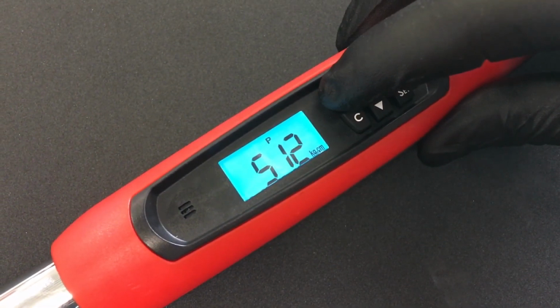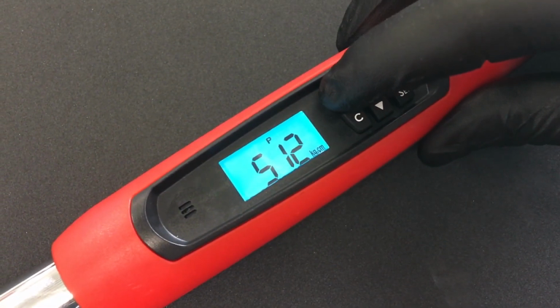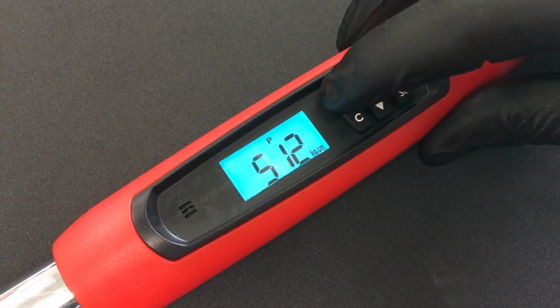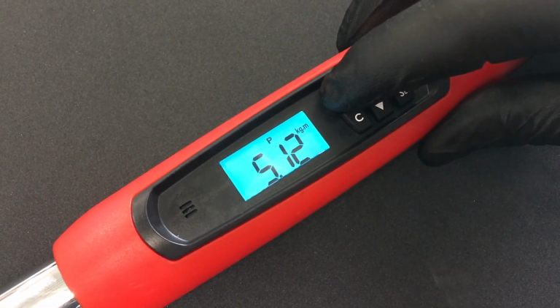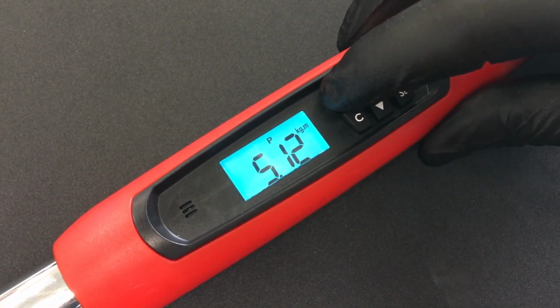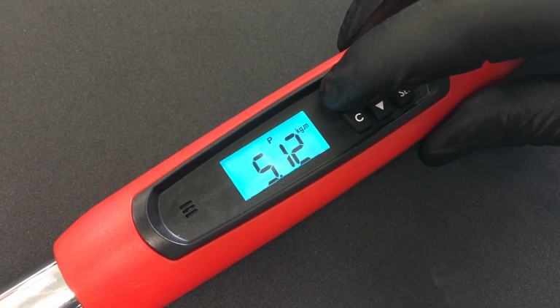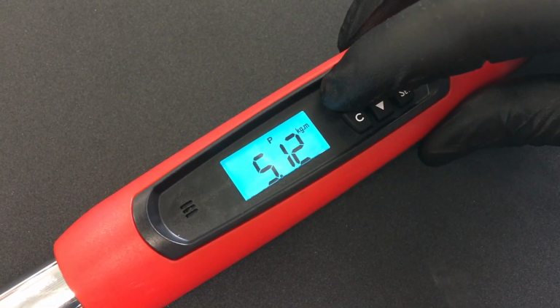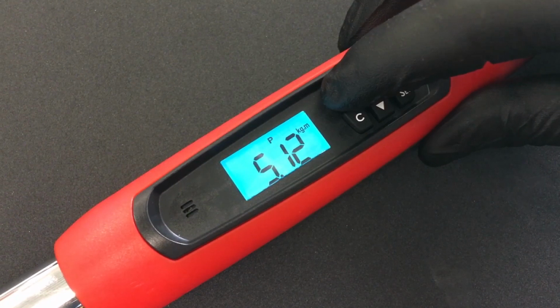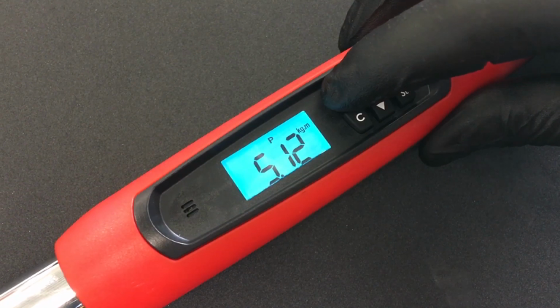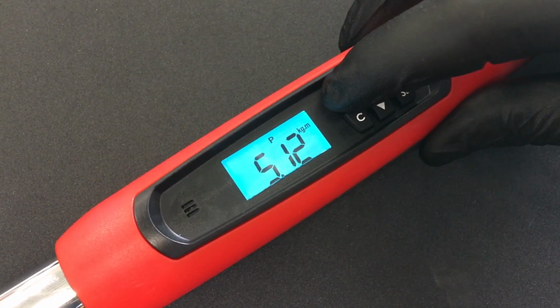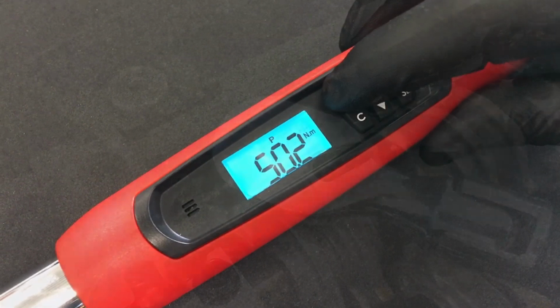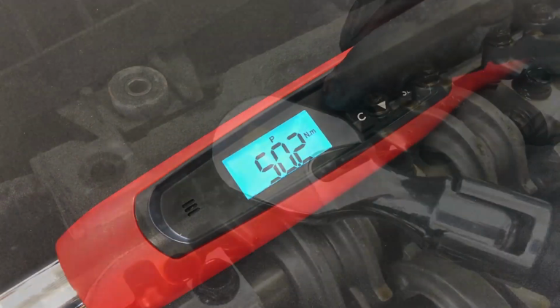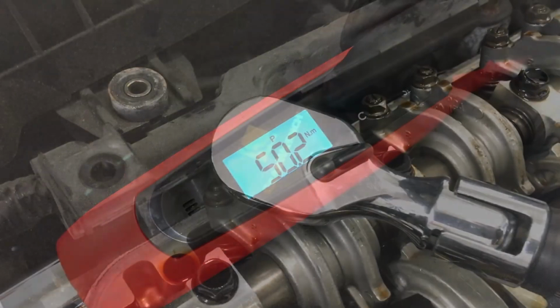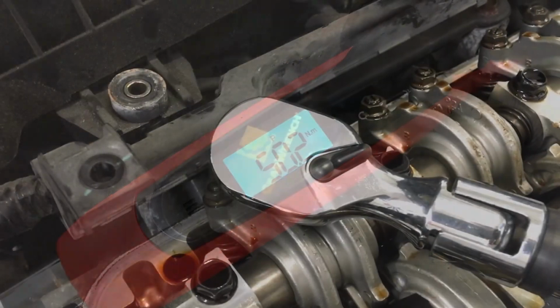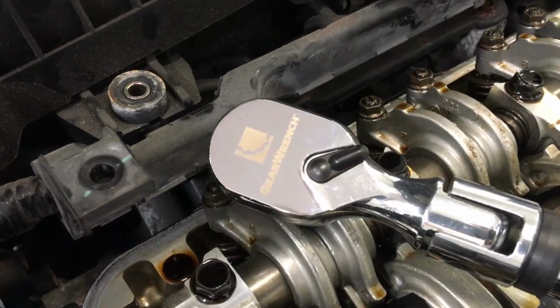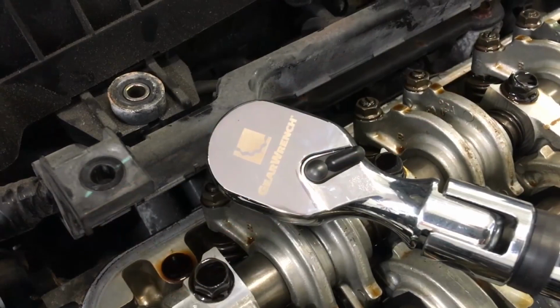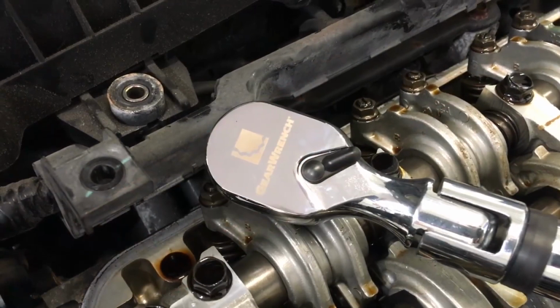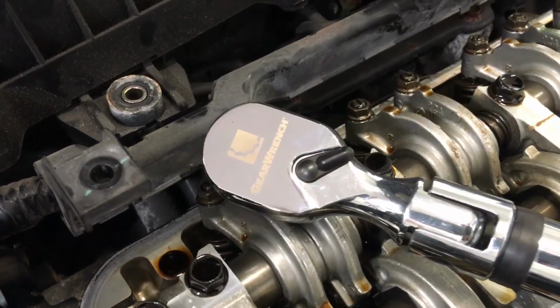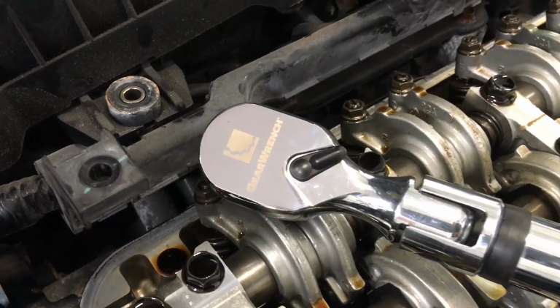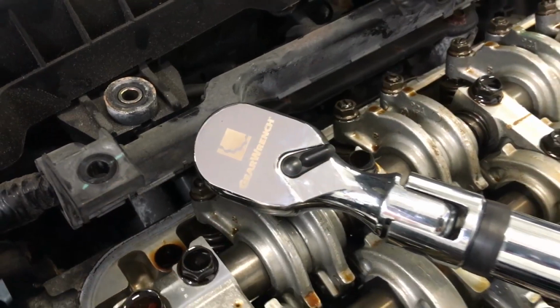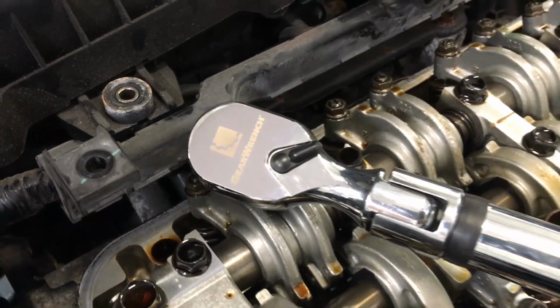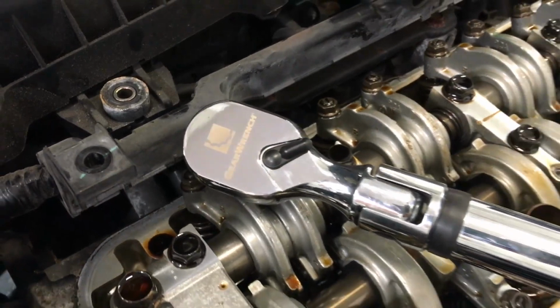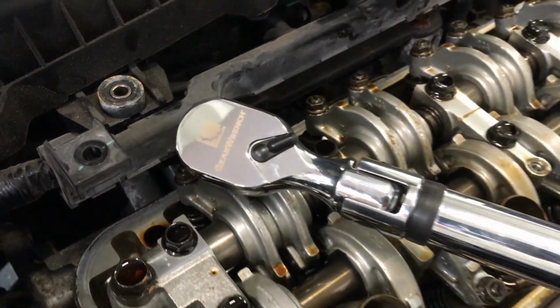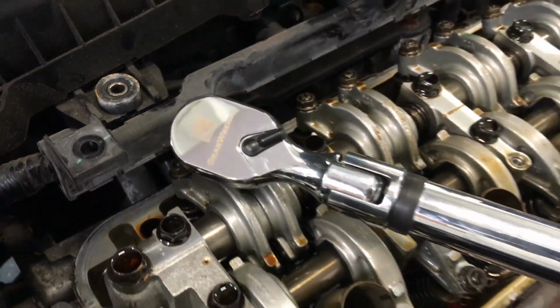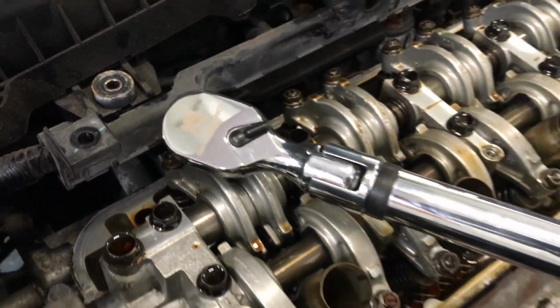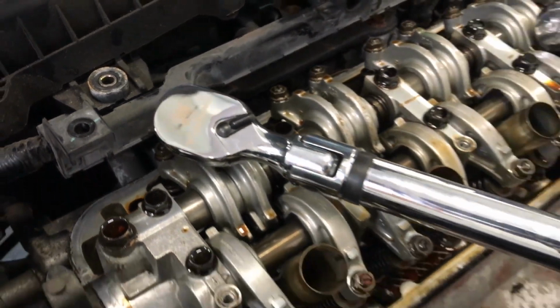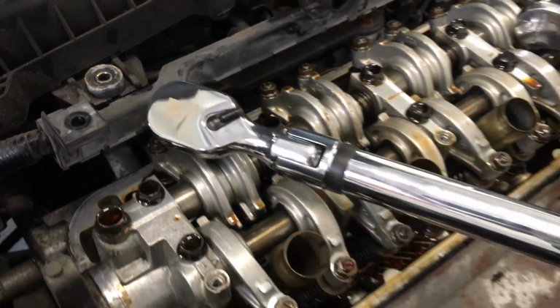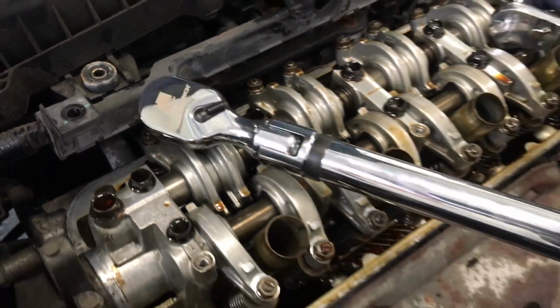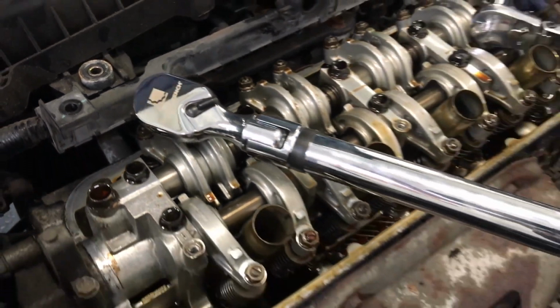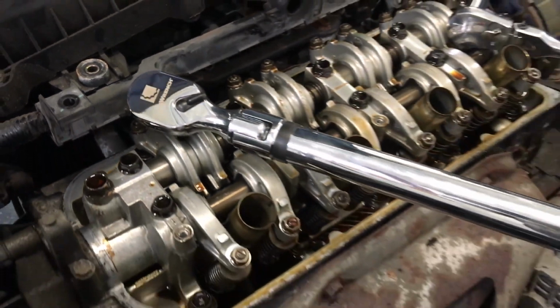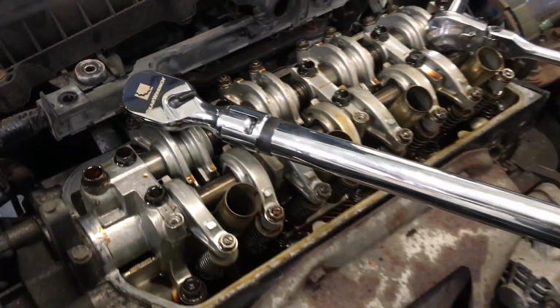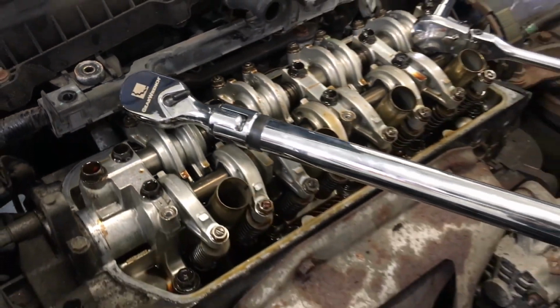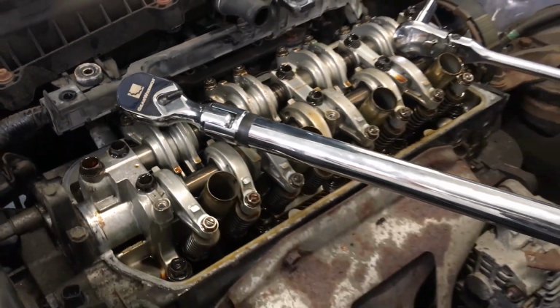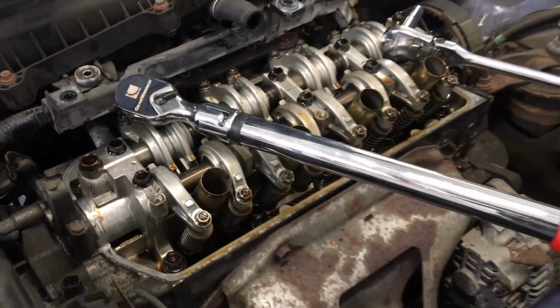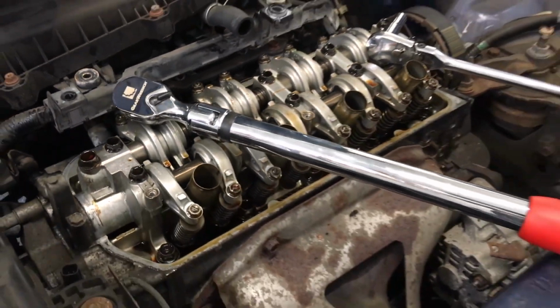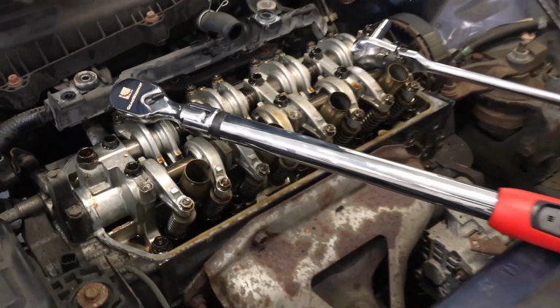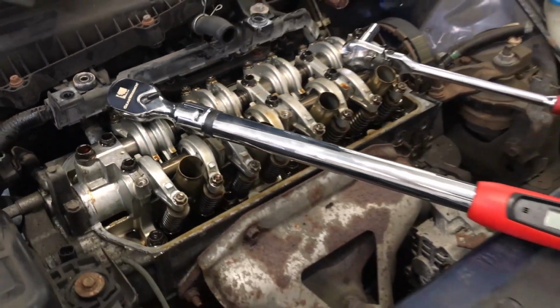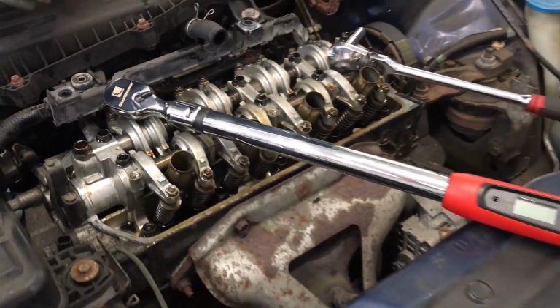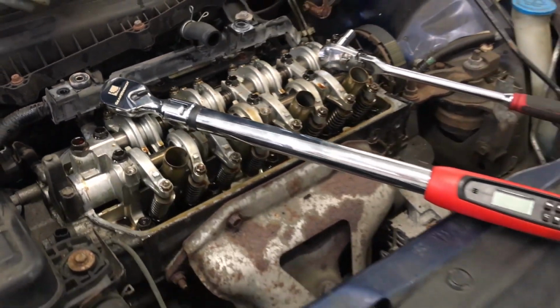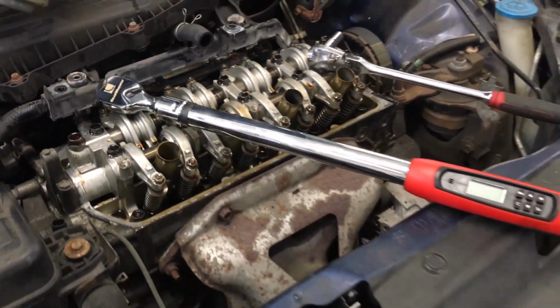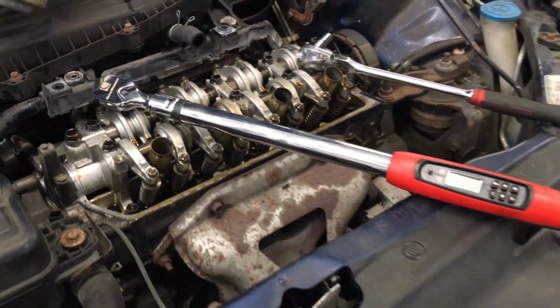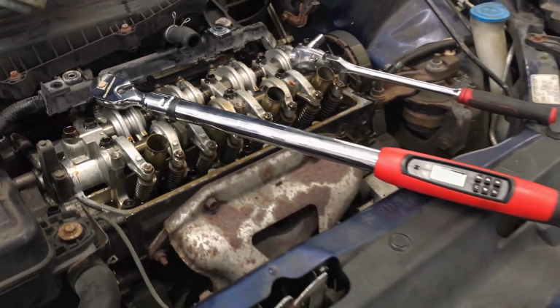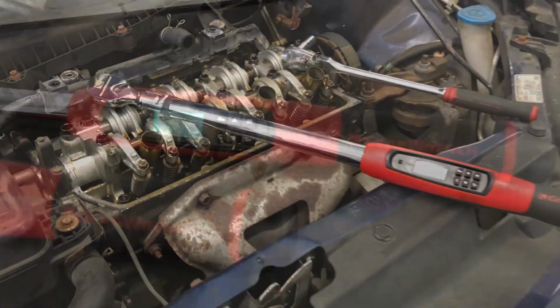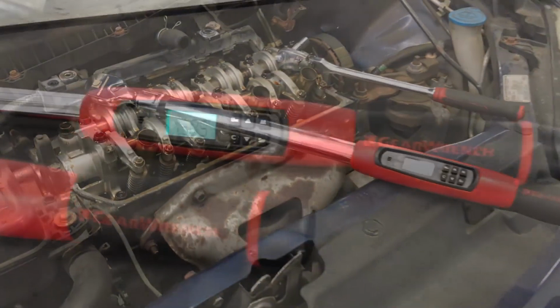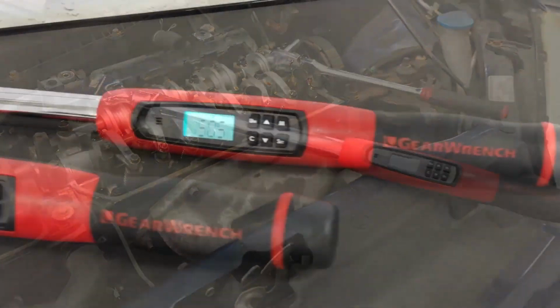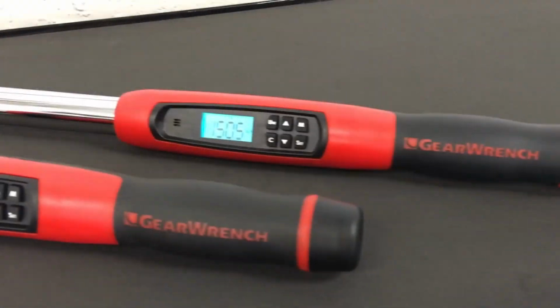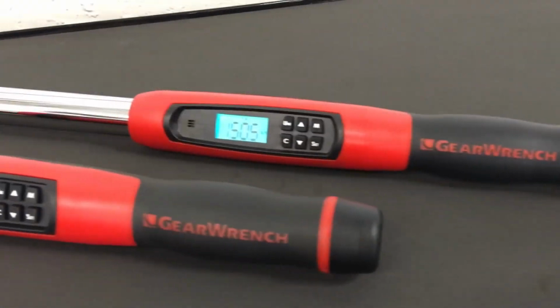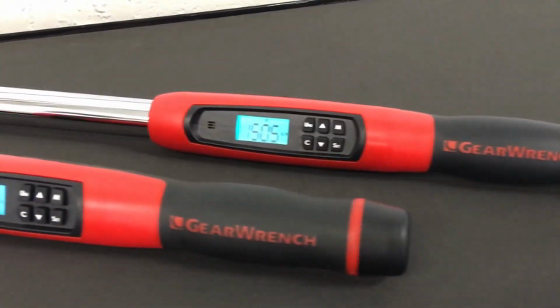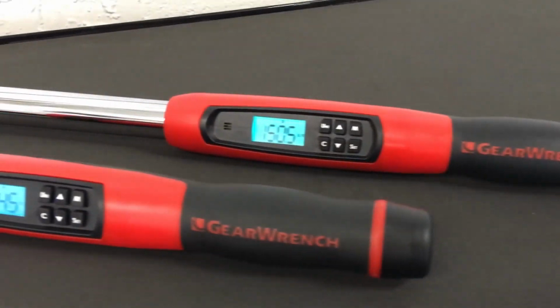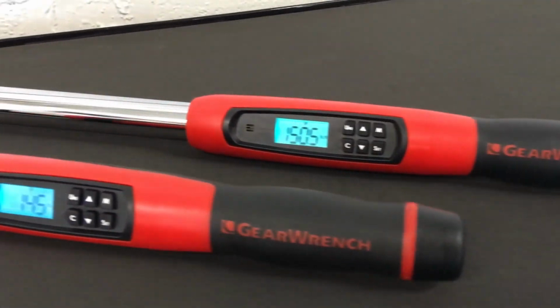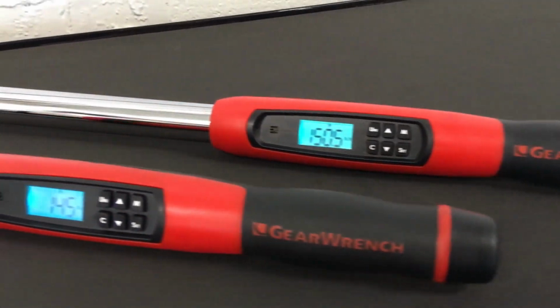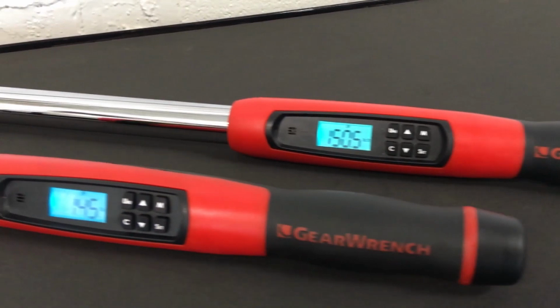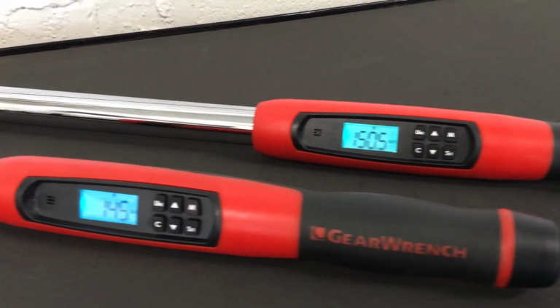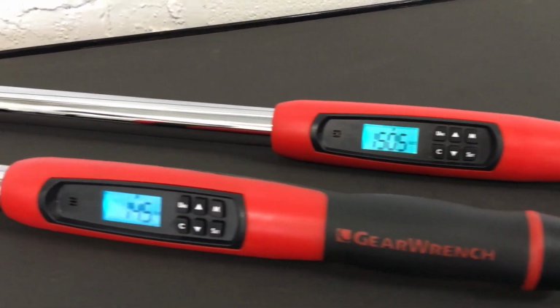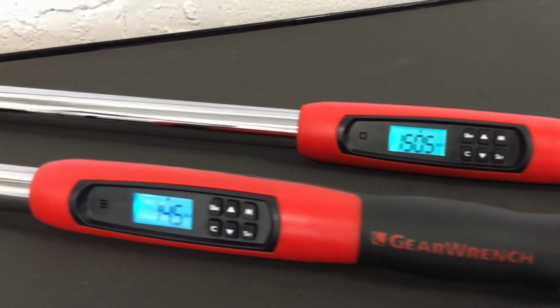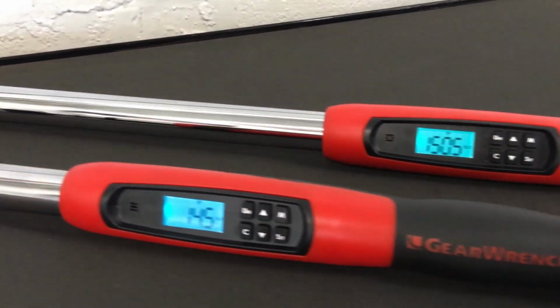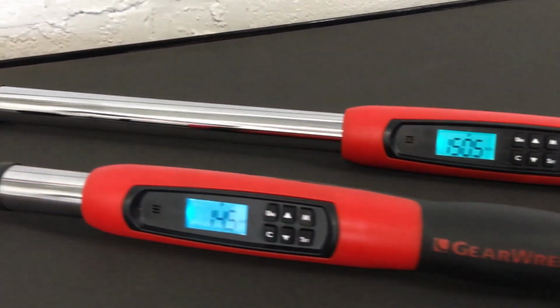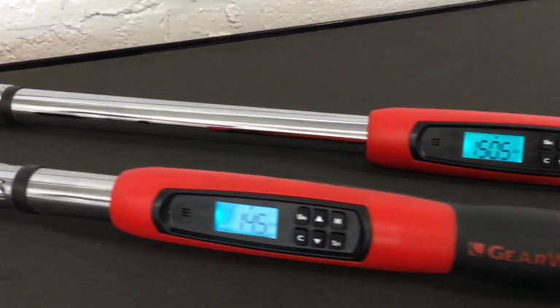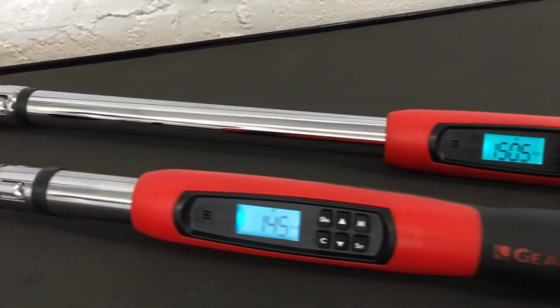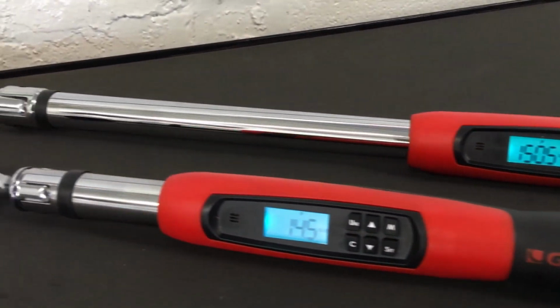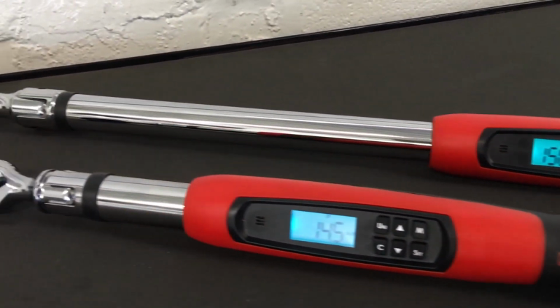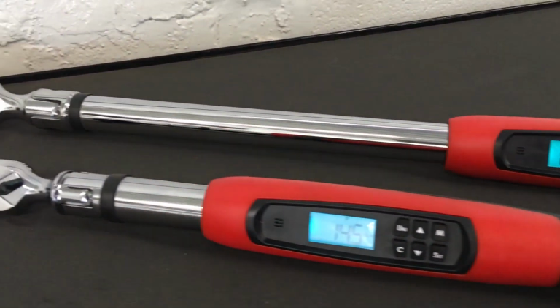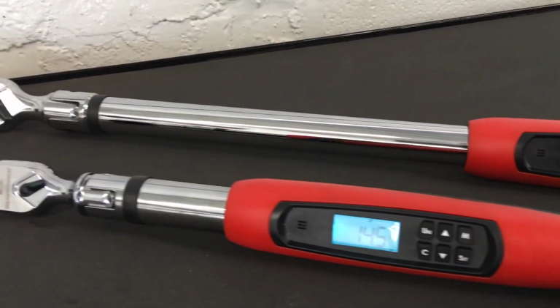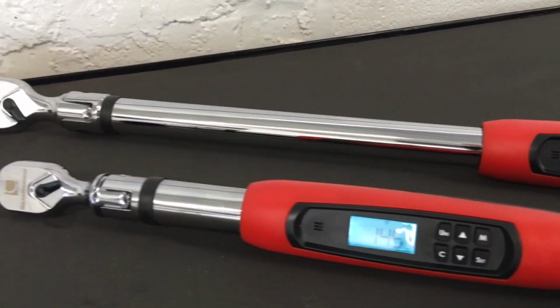These electronic torque wrenches with angle come with a GearWrench 1-year limited warranty and a 90-day calibration guarantee.